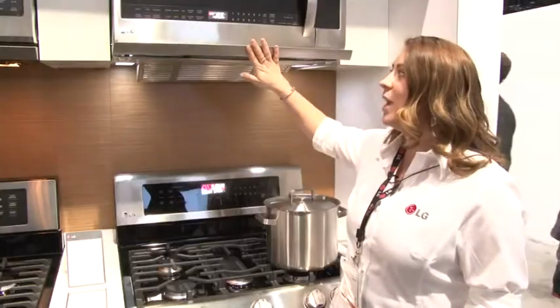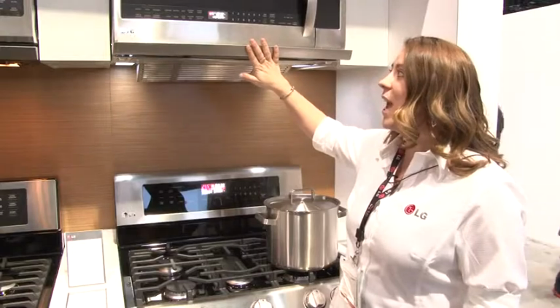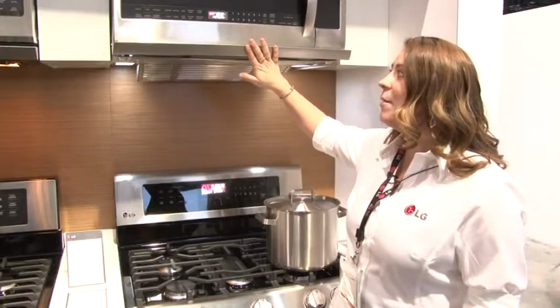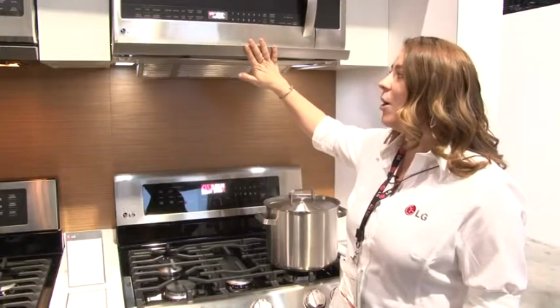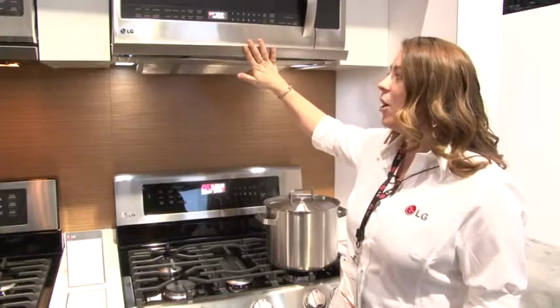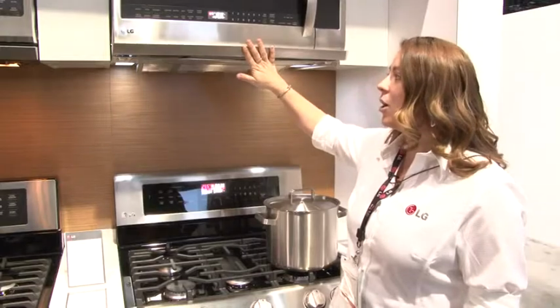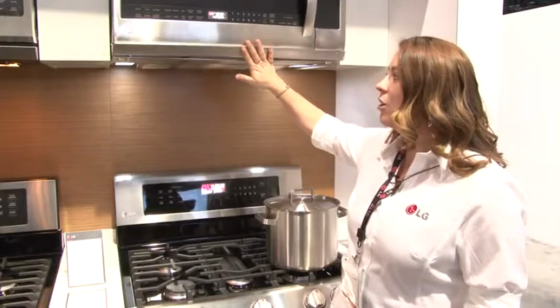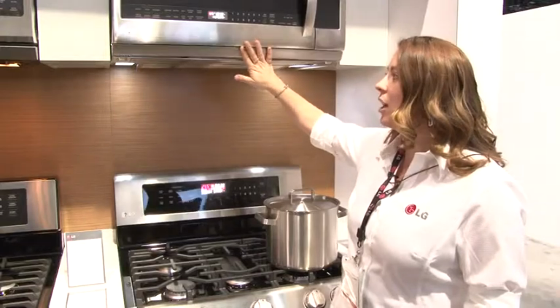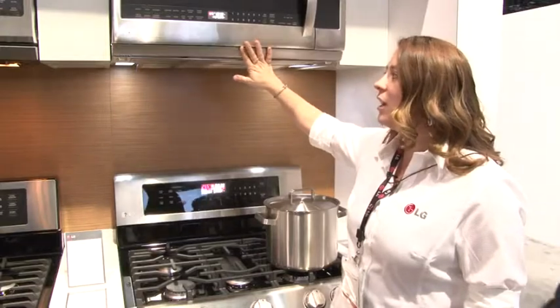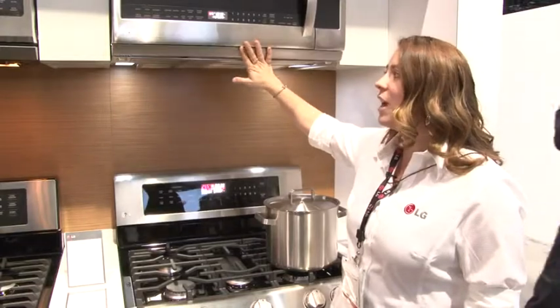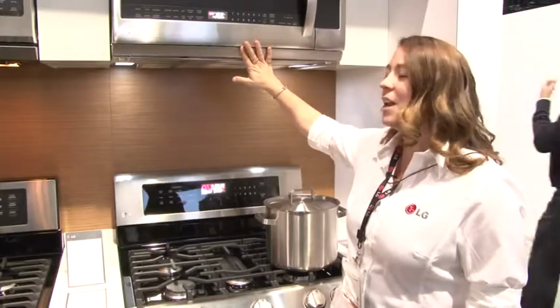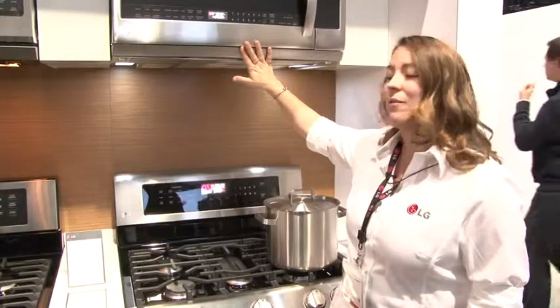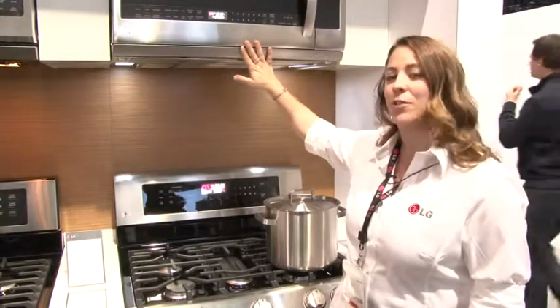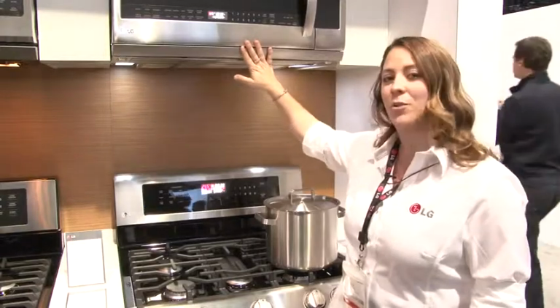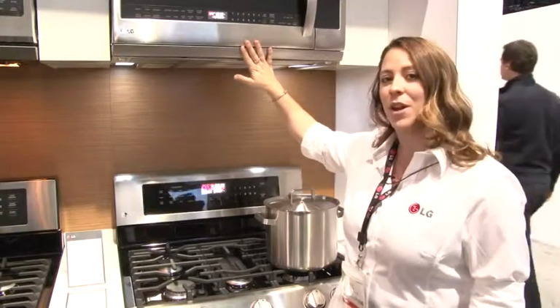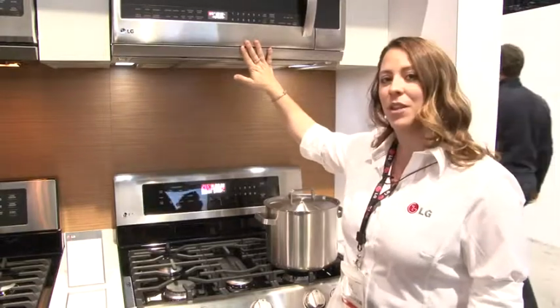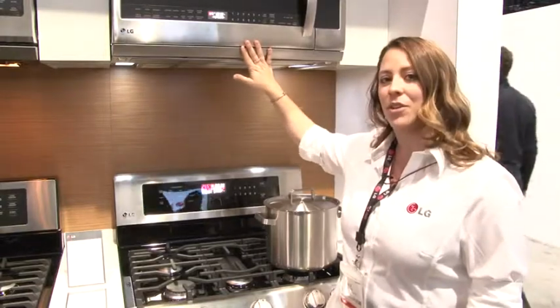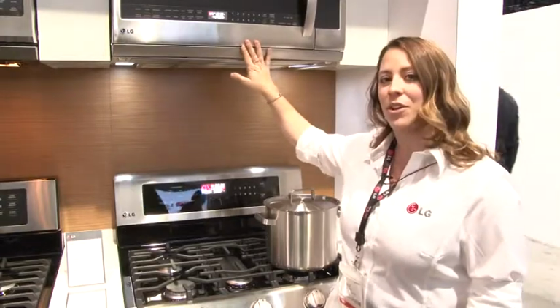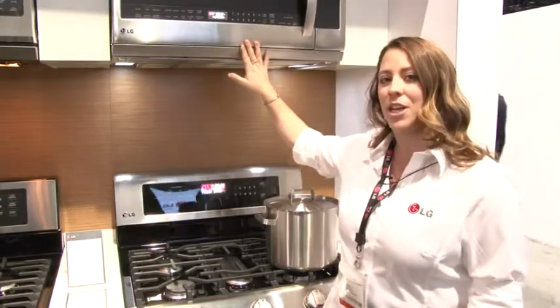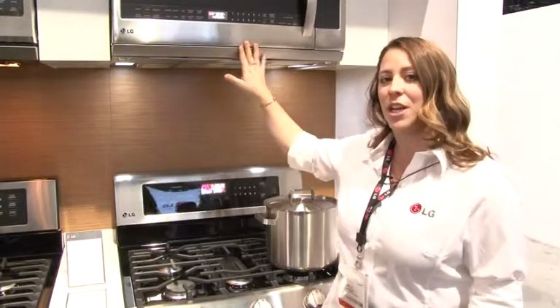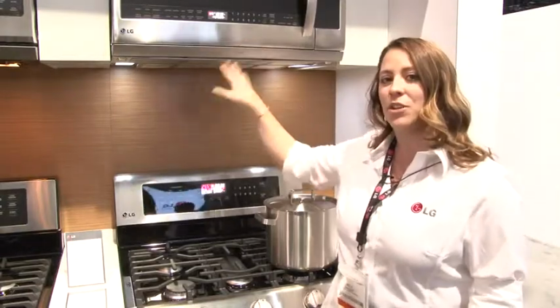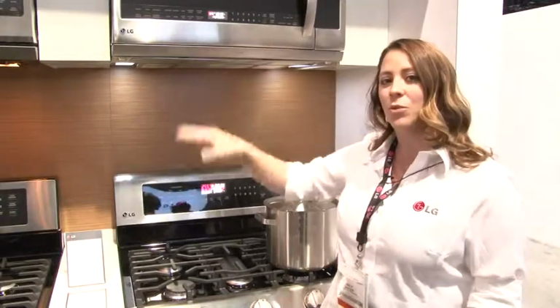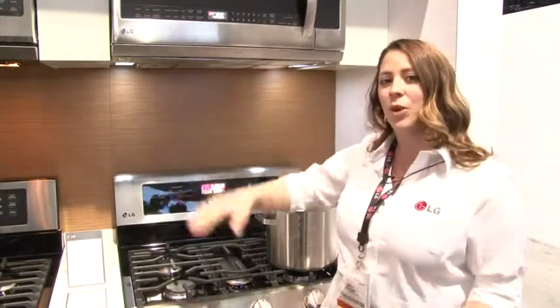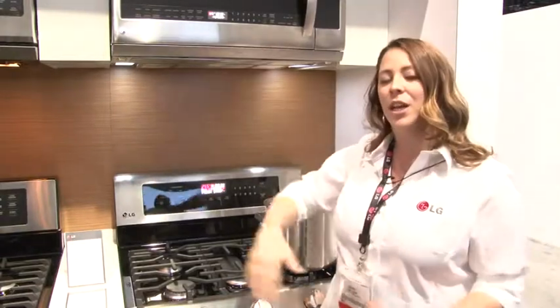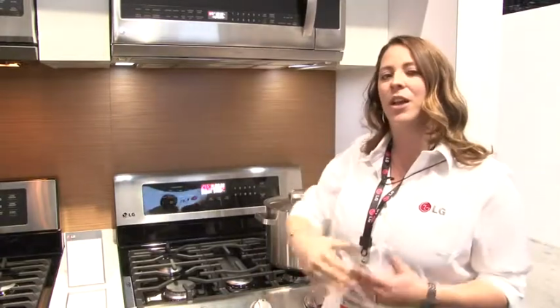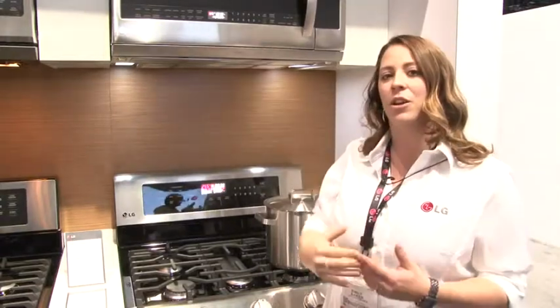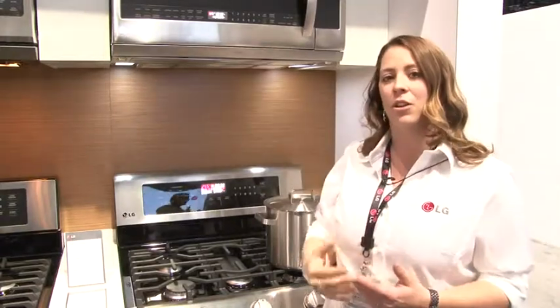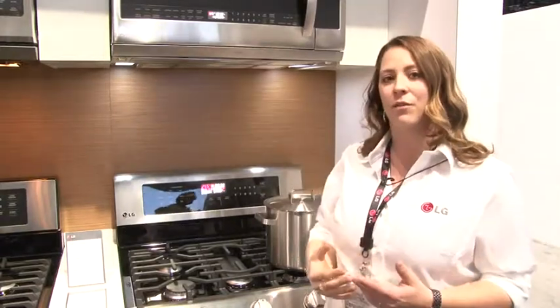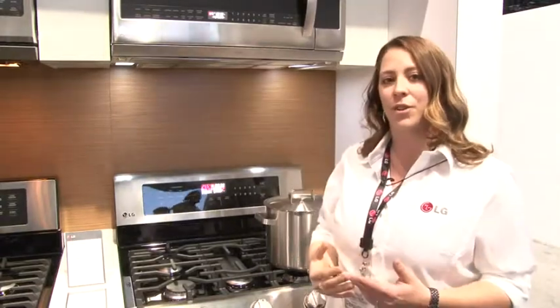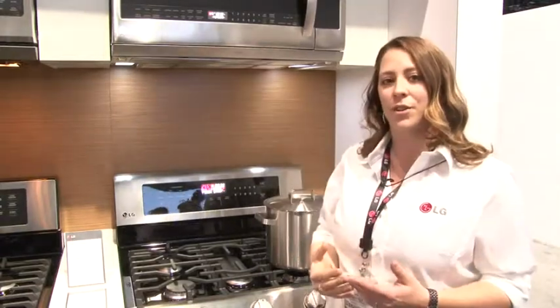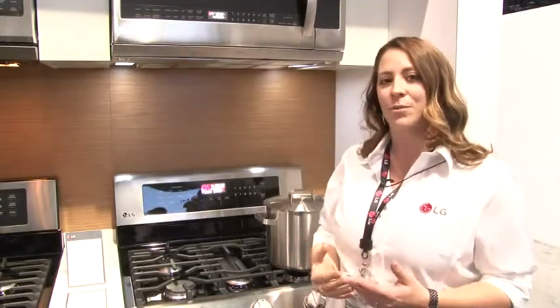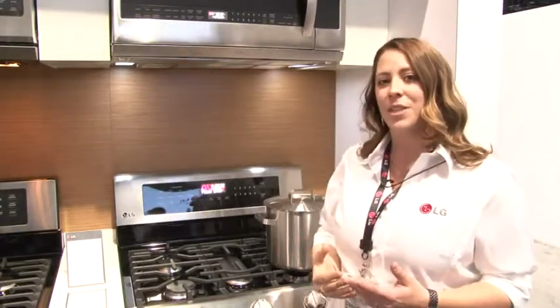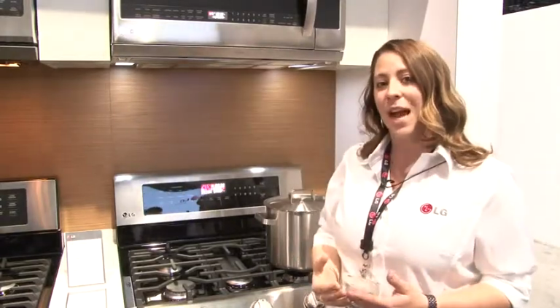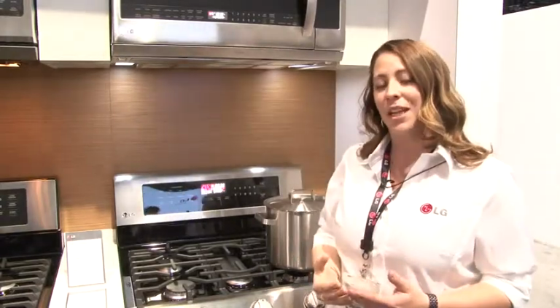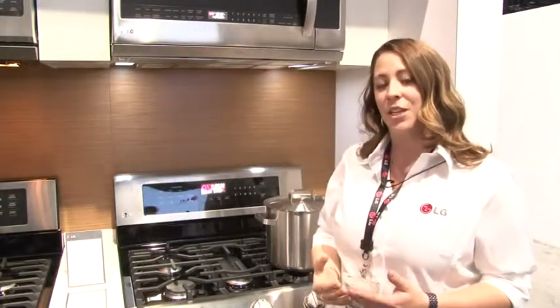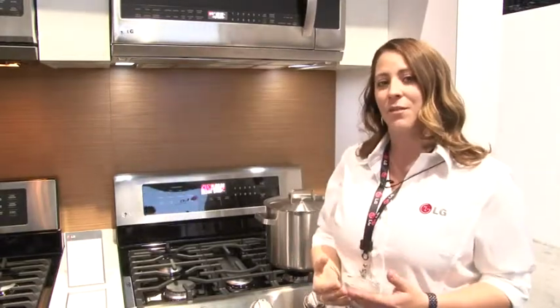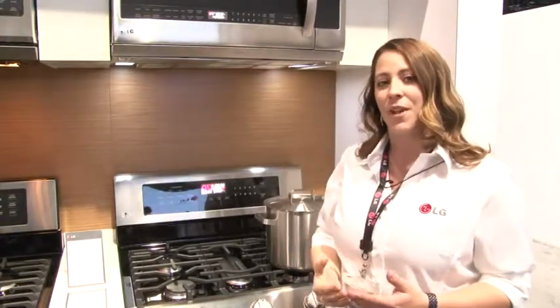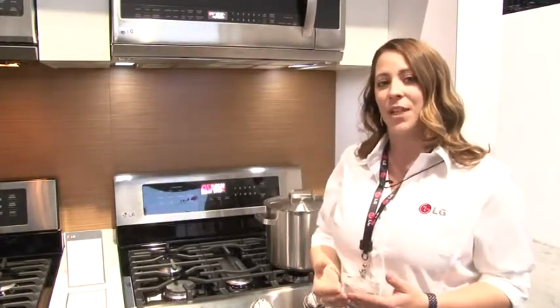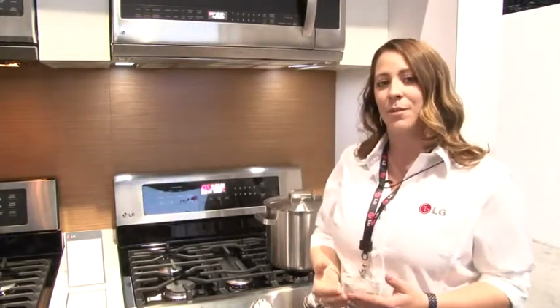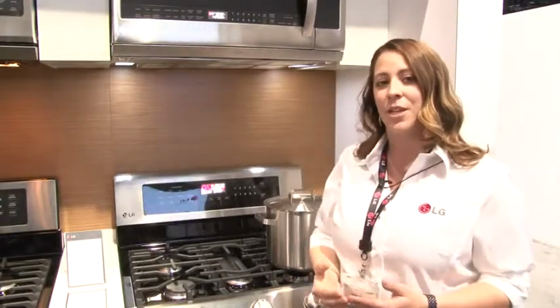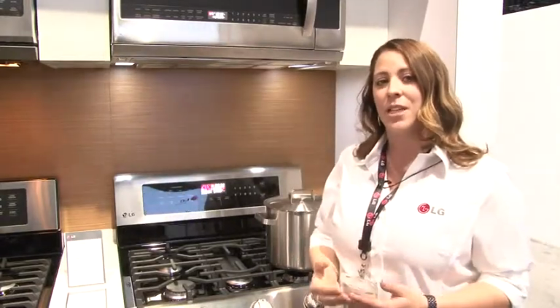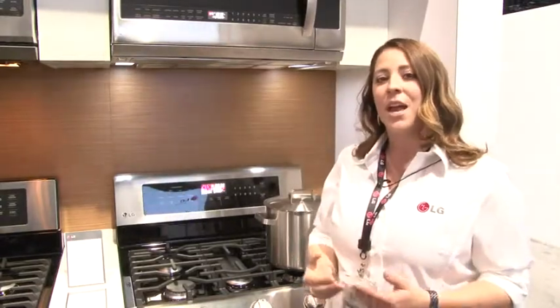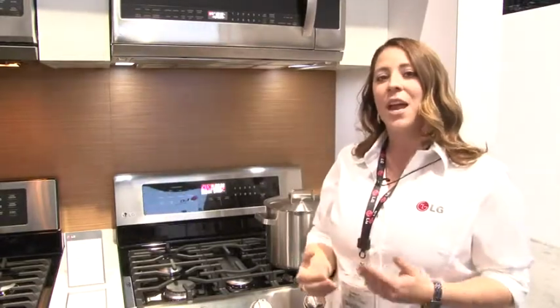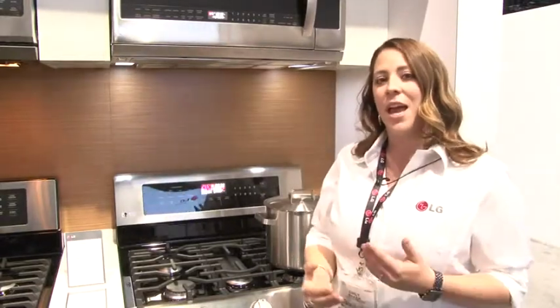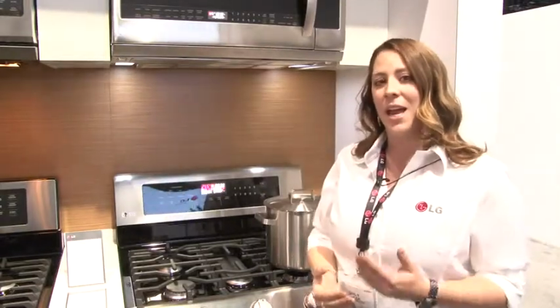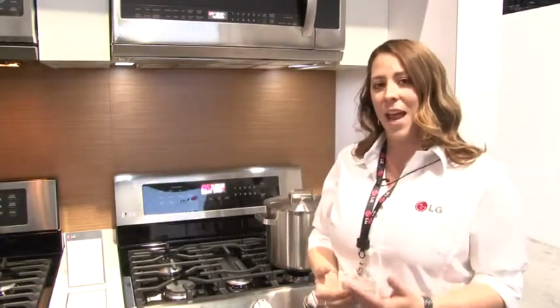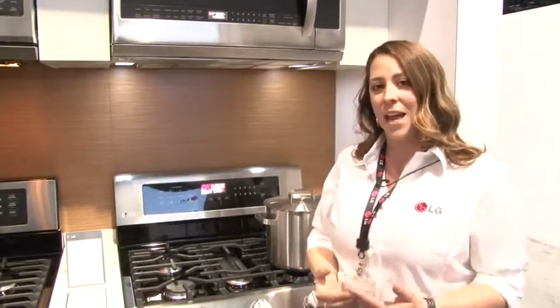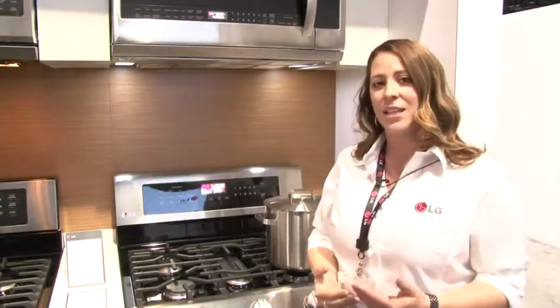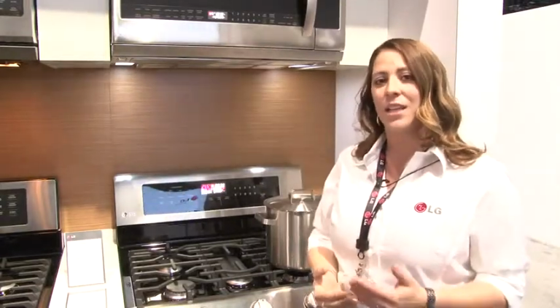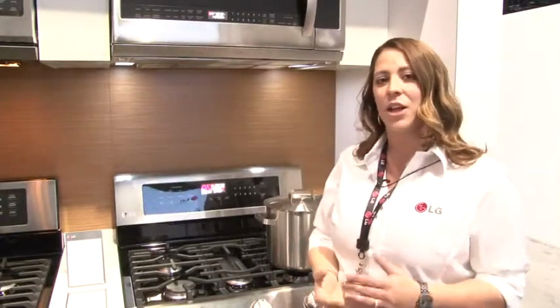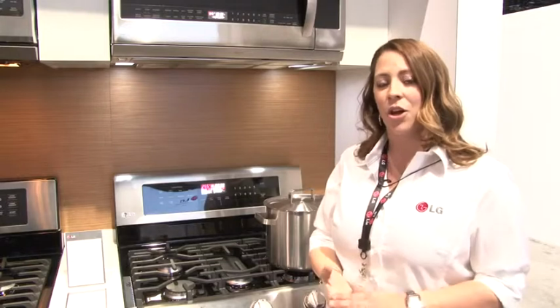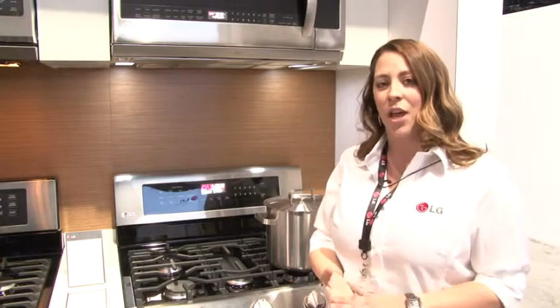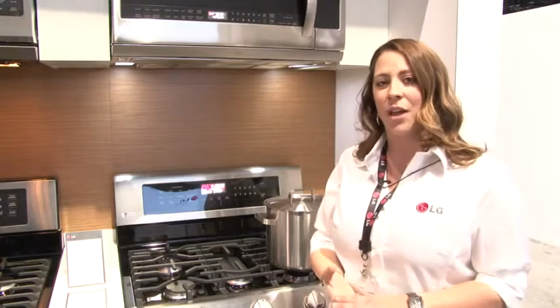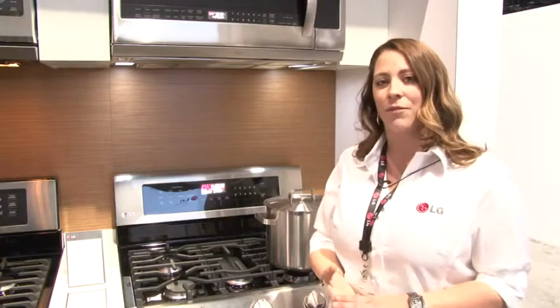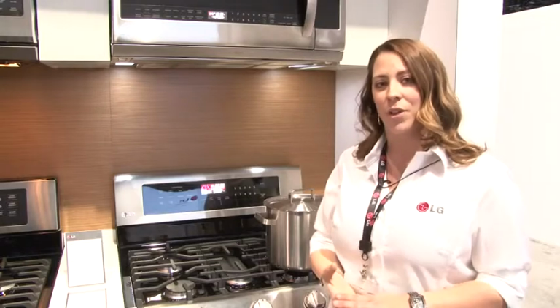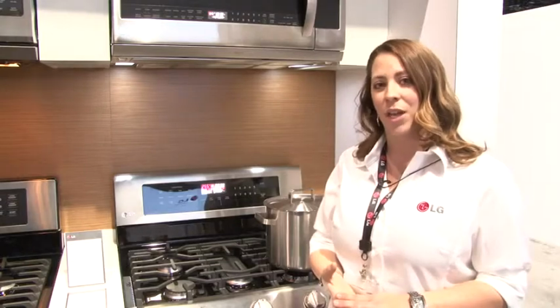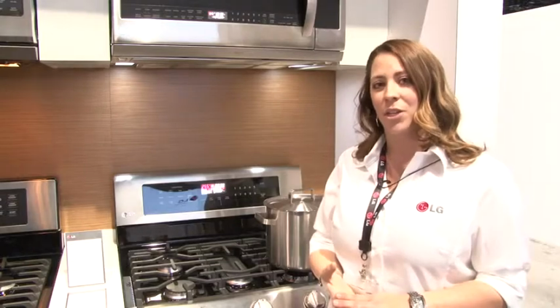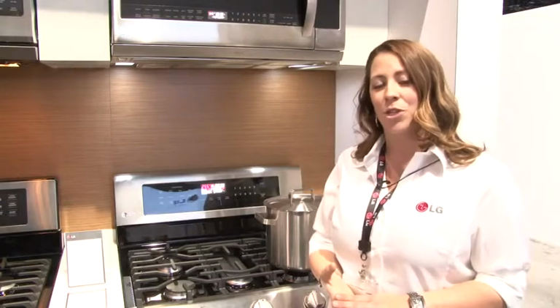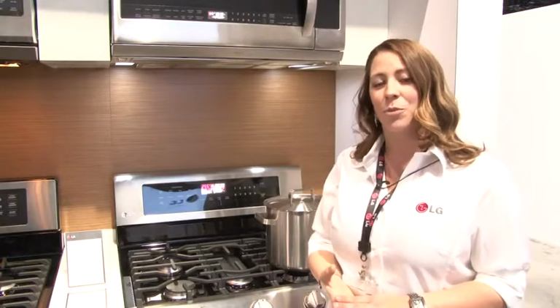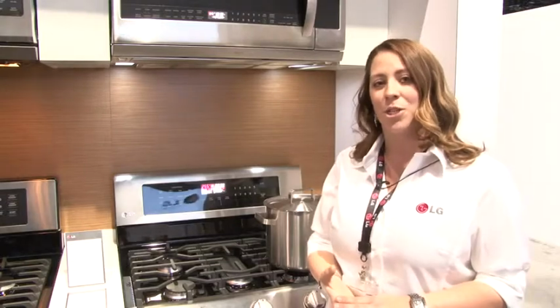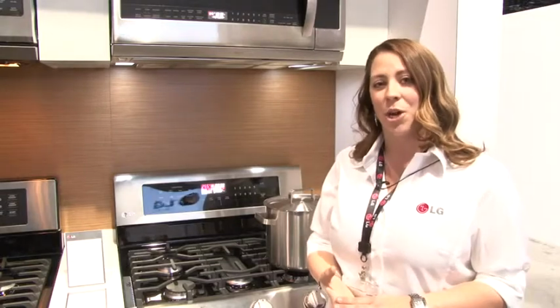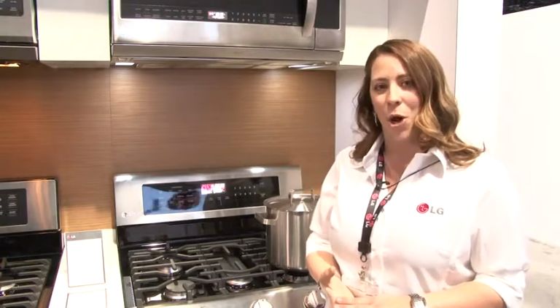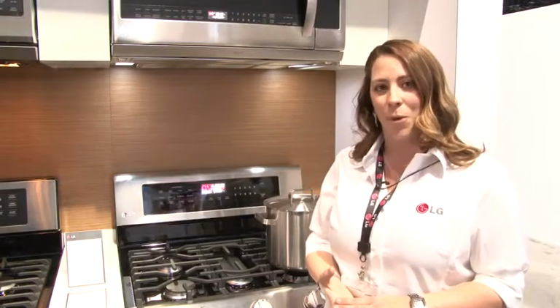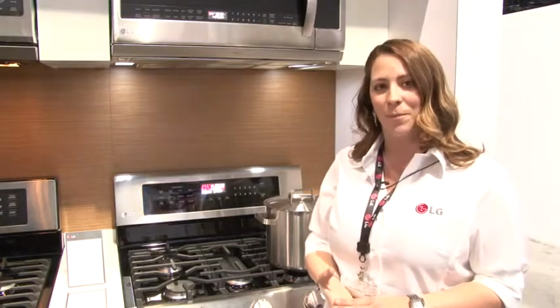To recap, our cooking lineup for 2013 is really going to look for some stylish advancements enhancing the cooking experience for consumers at home.